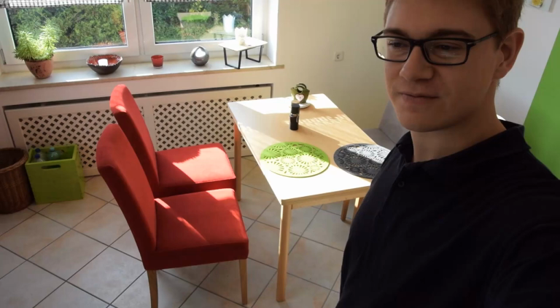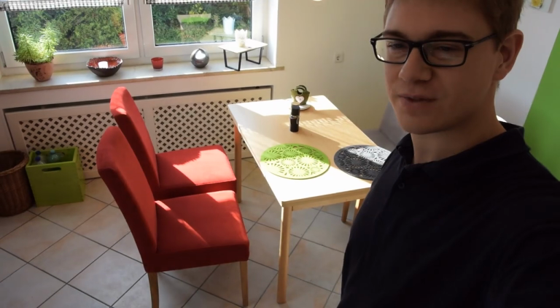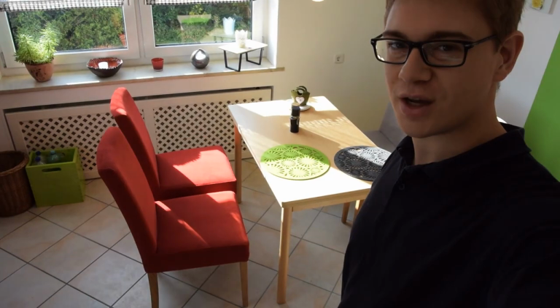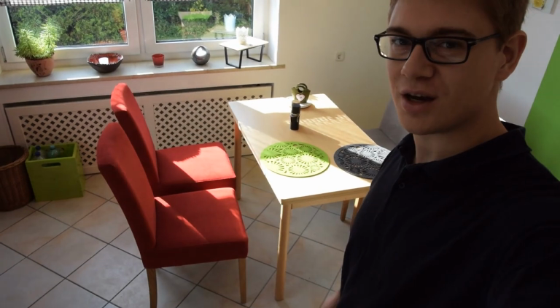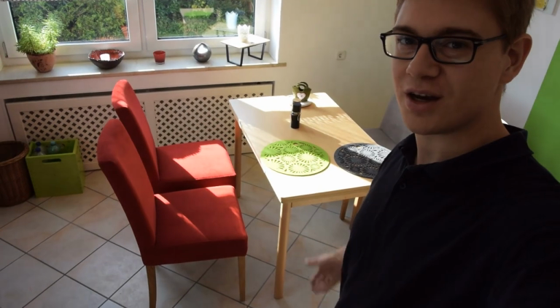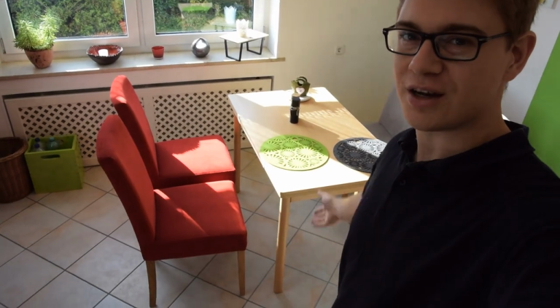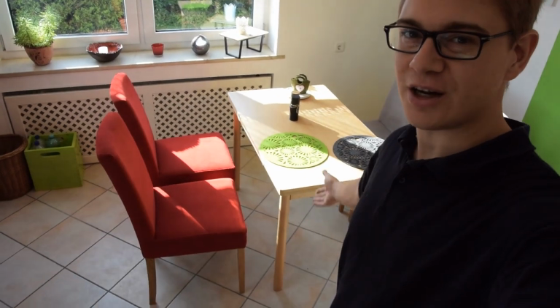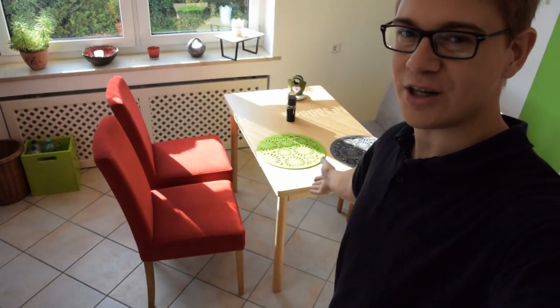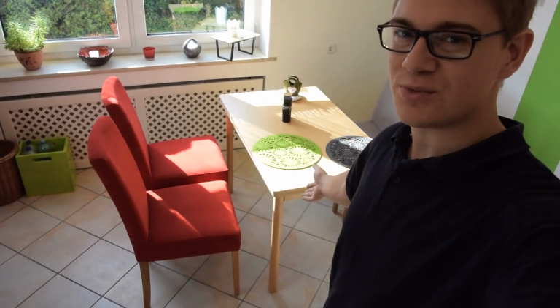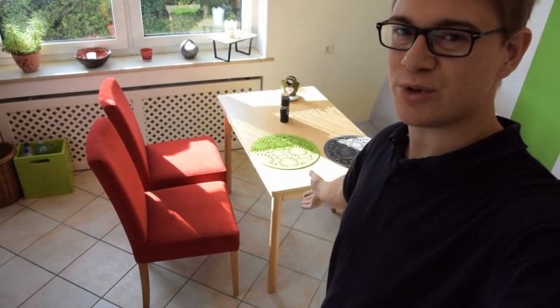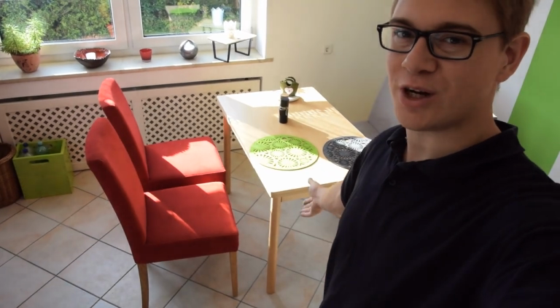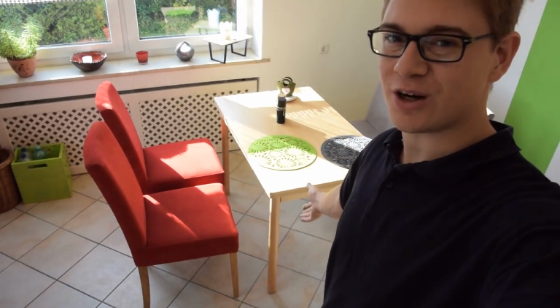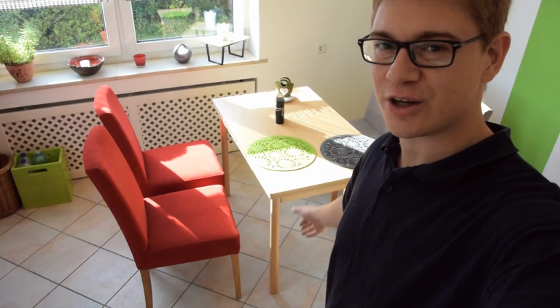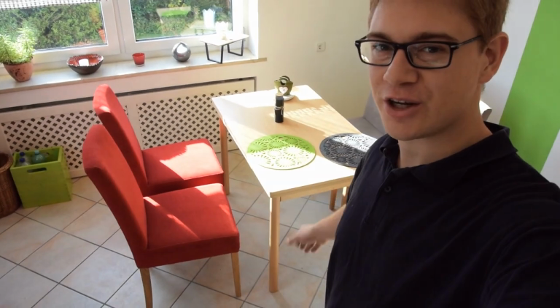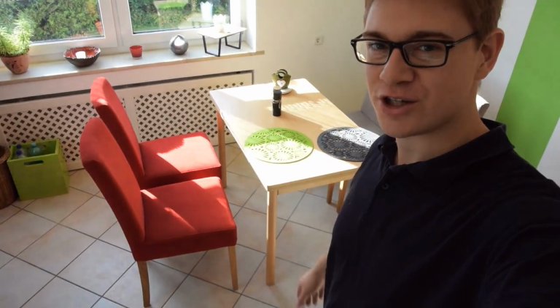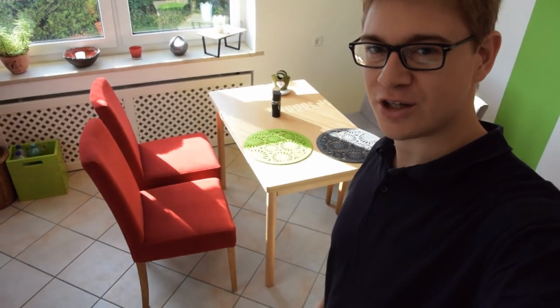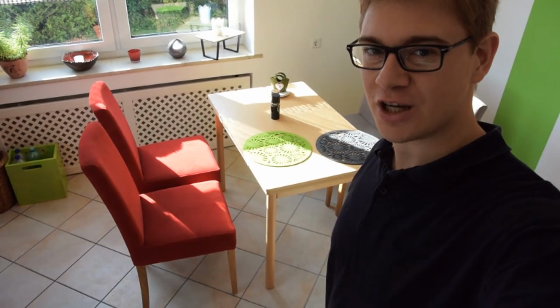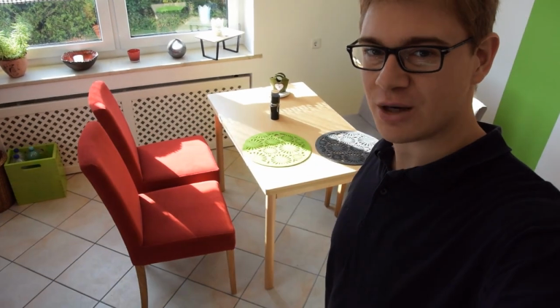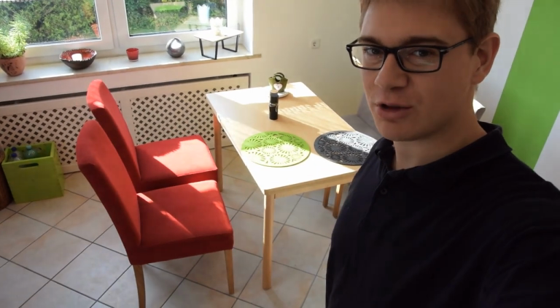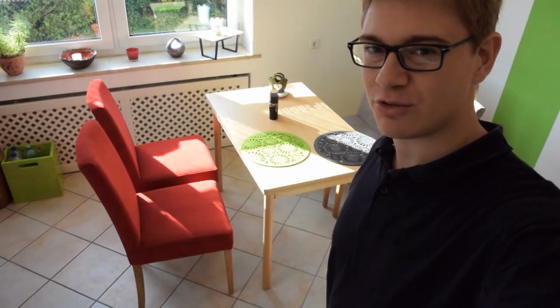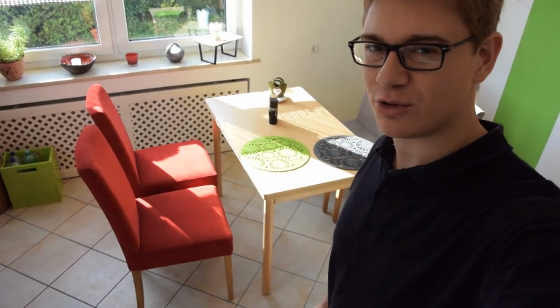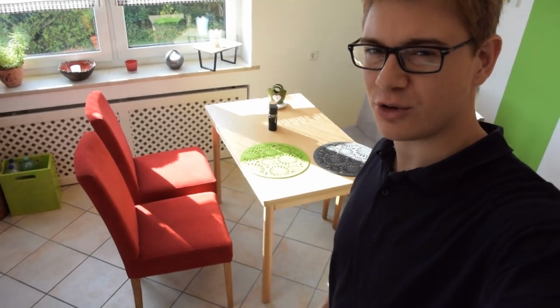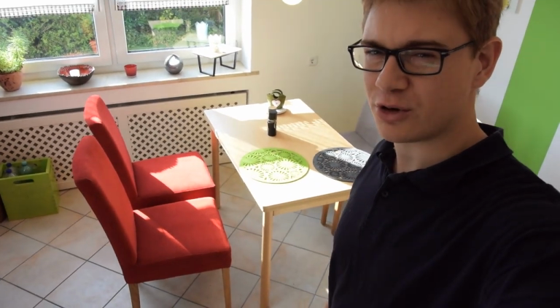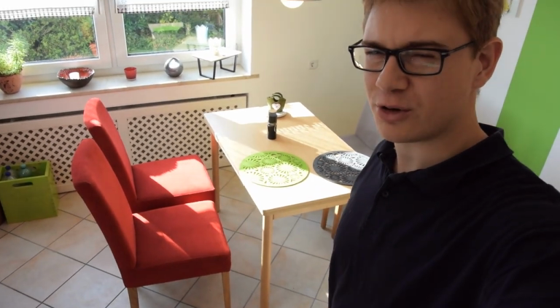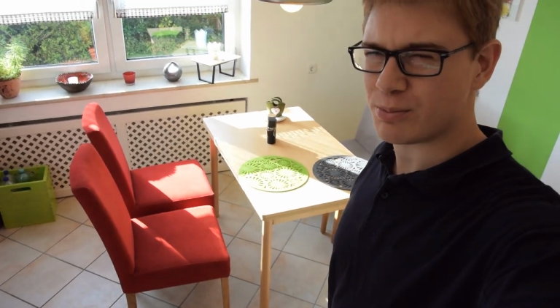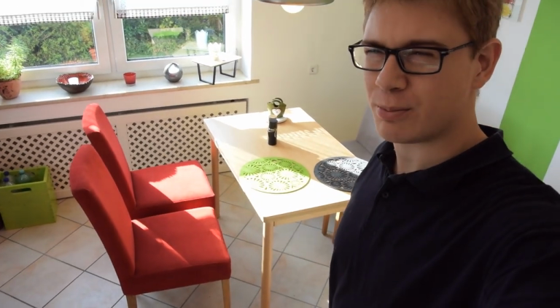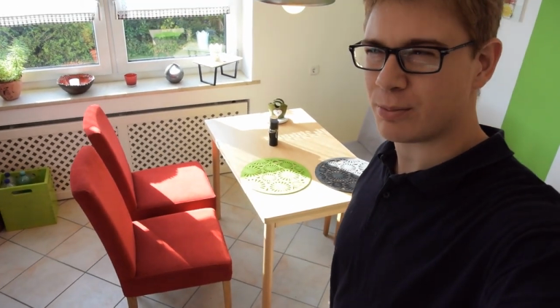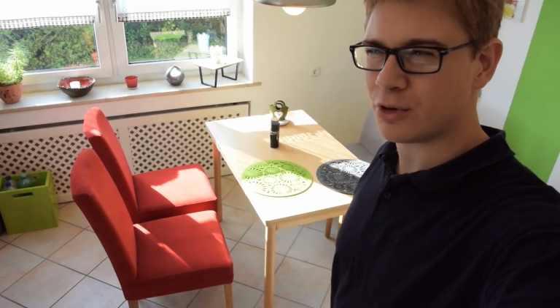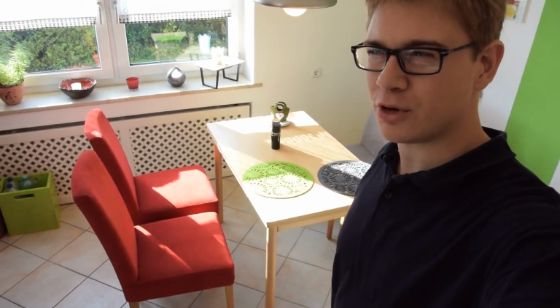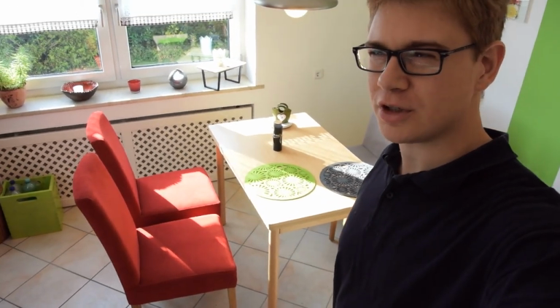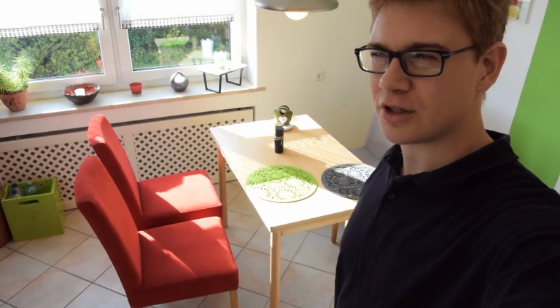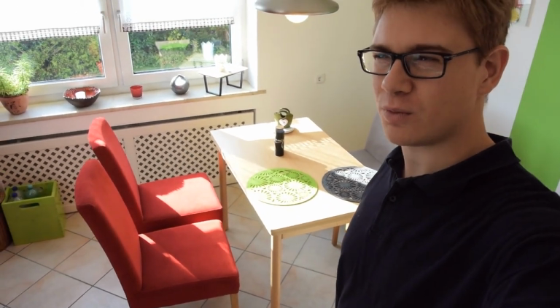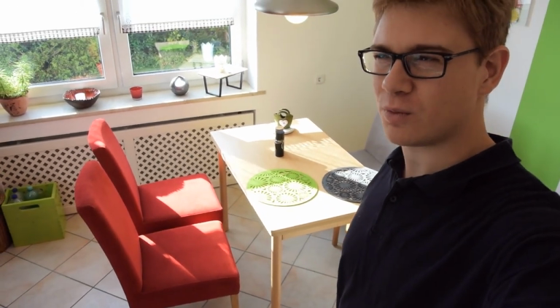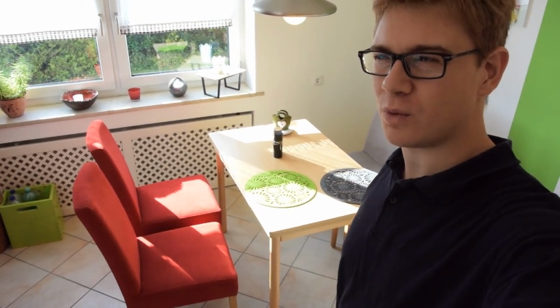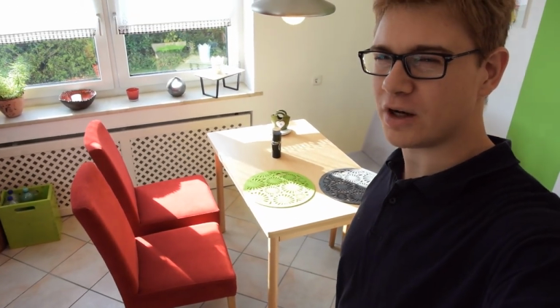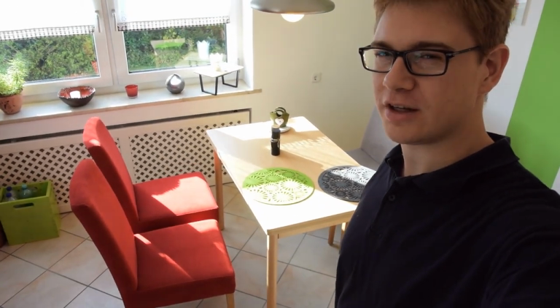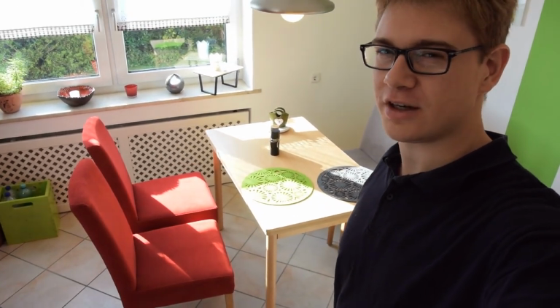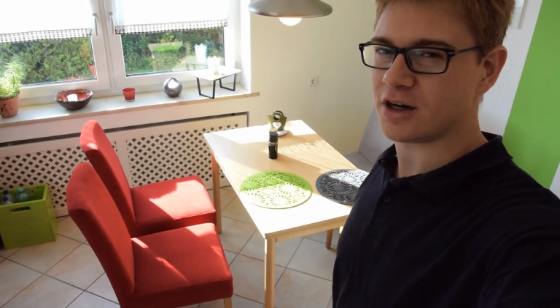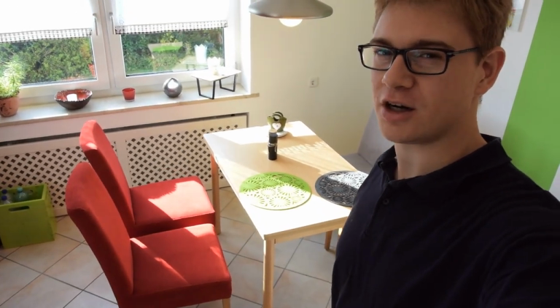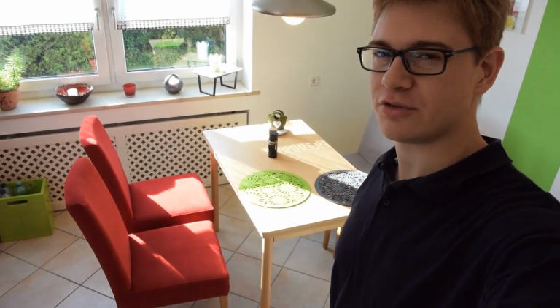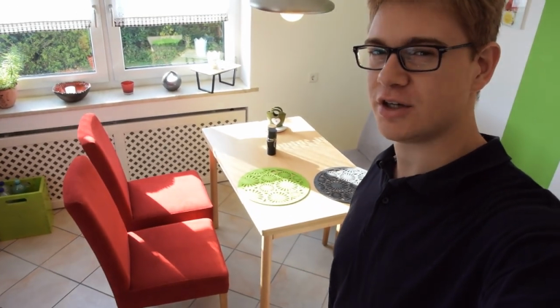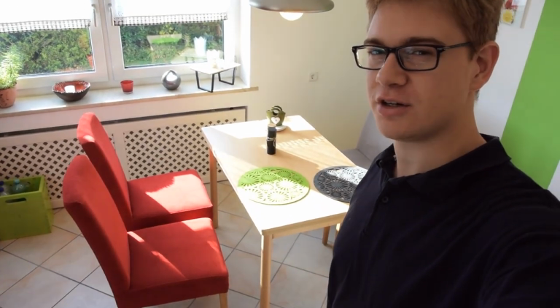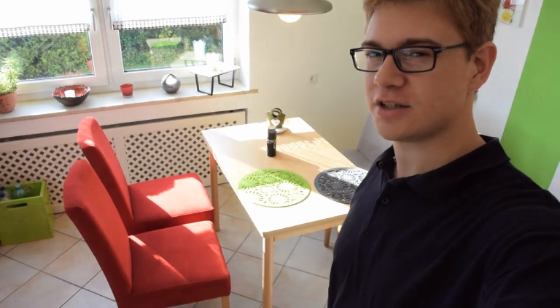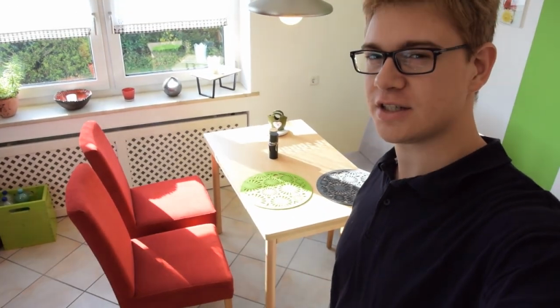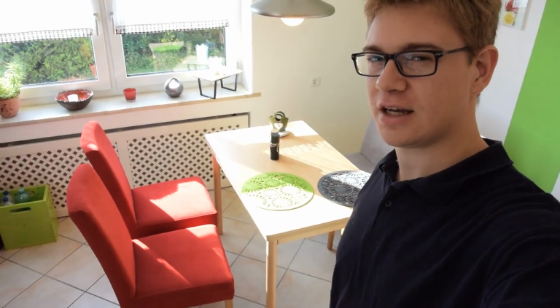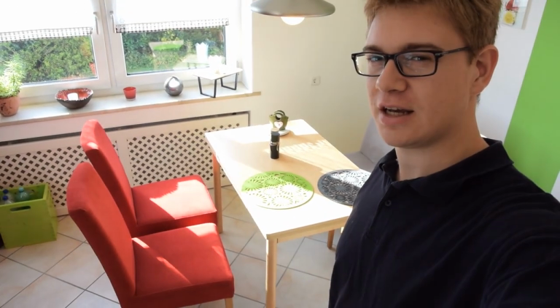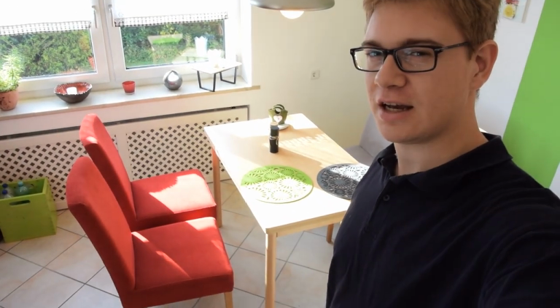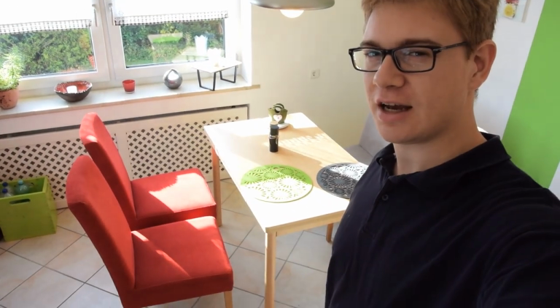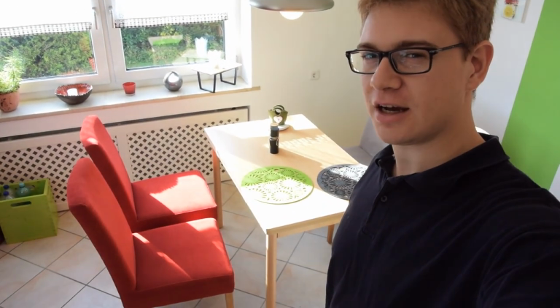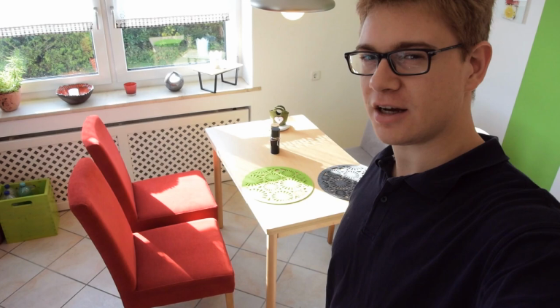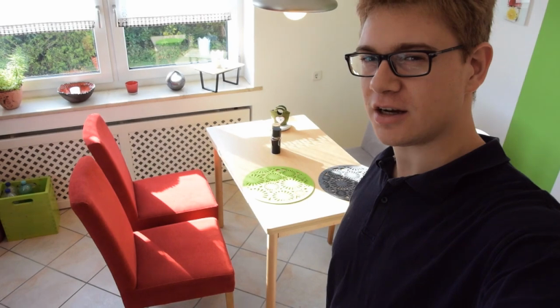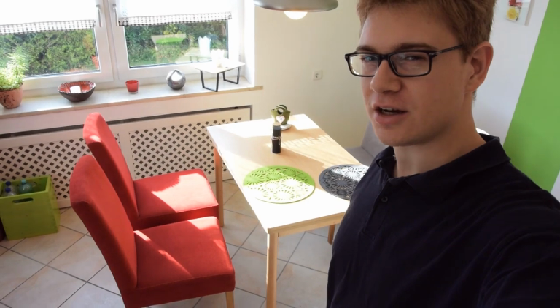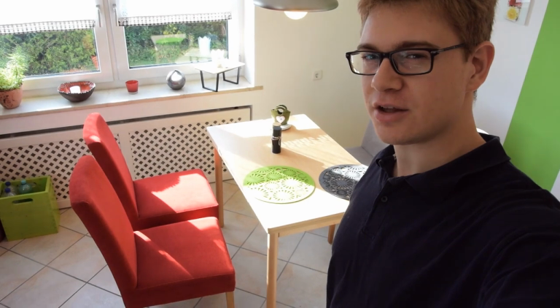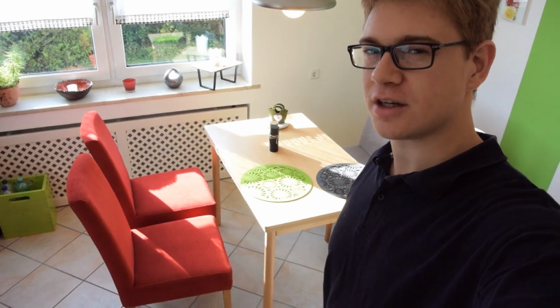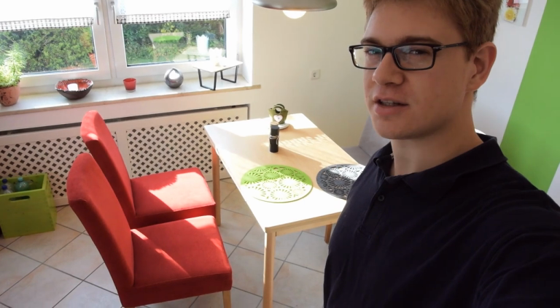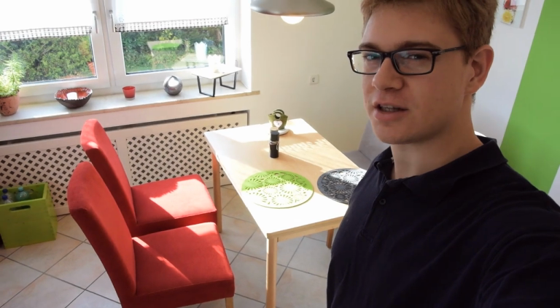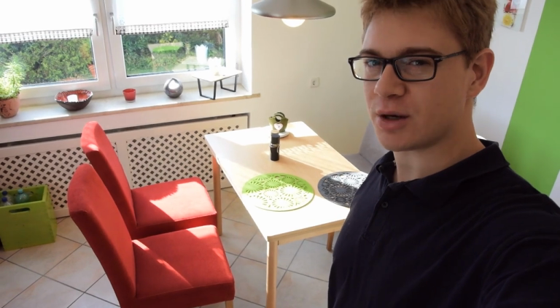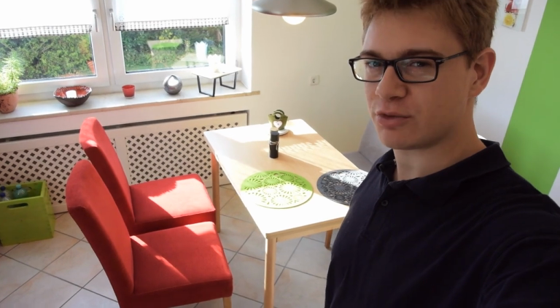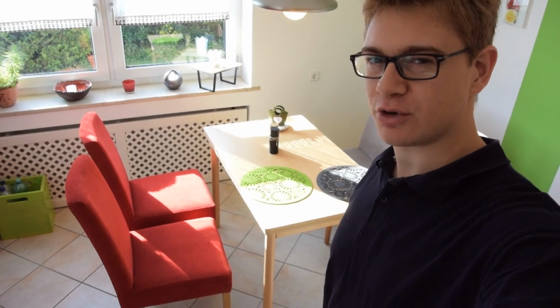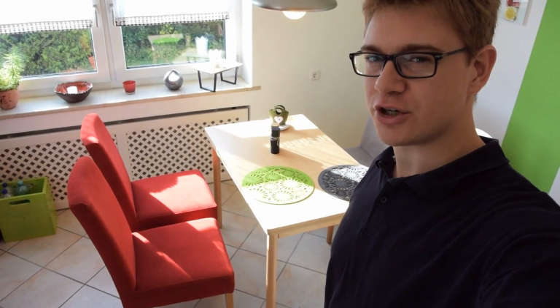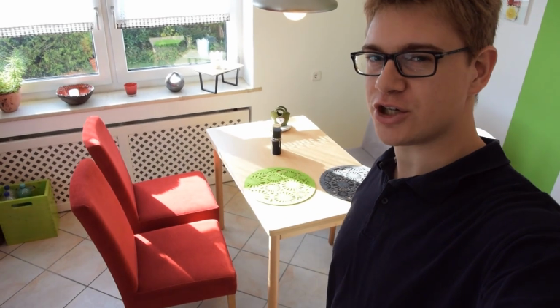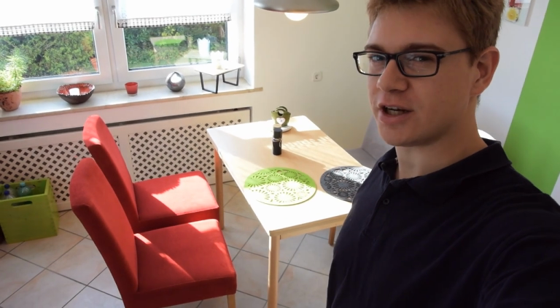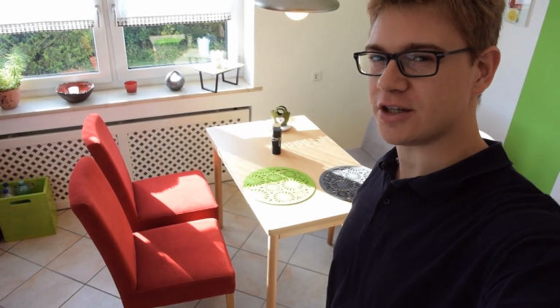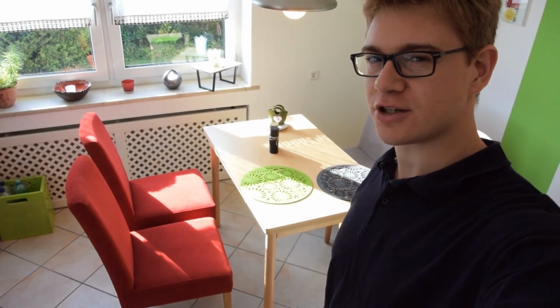That's been our kitchen table for more than one and a half years and I think it's time for a change.